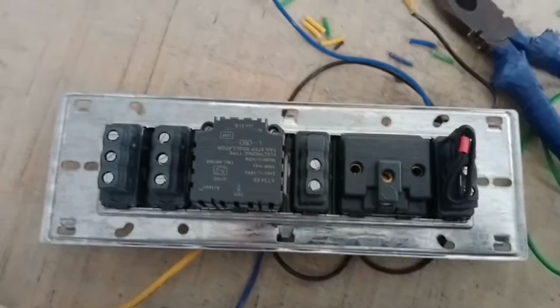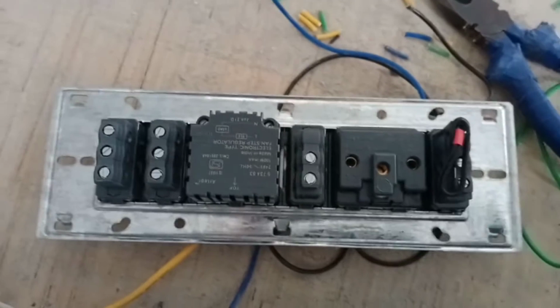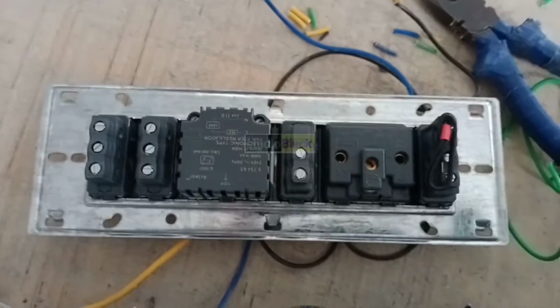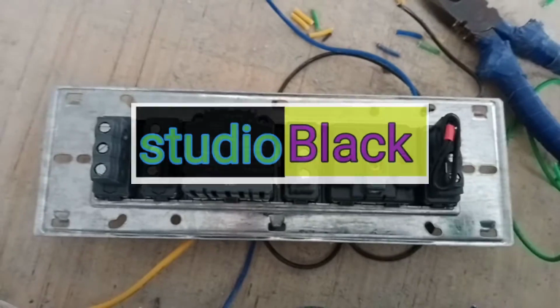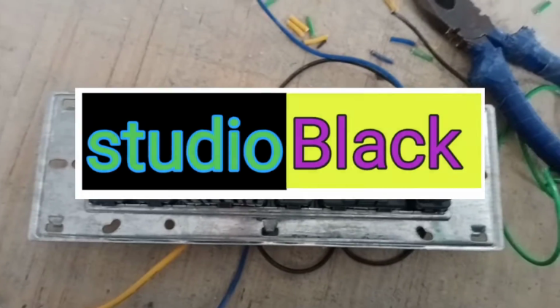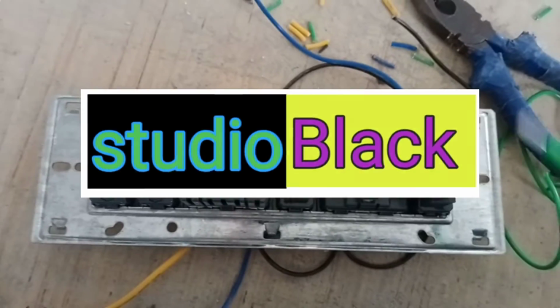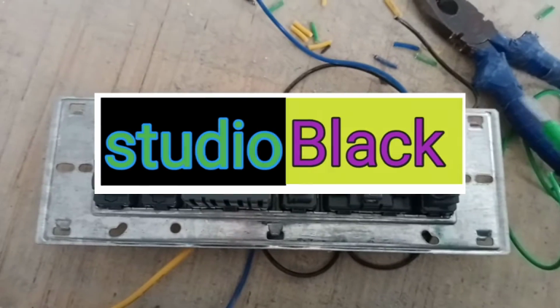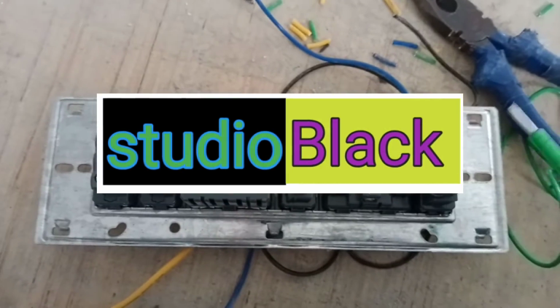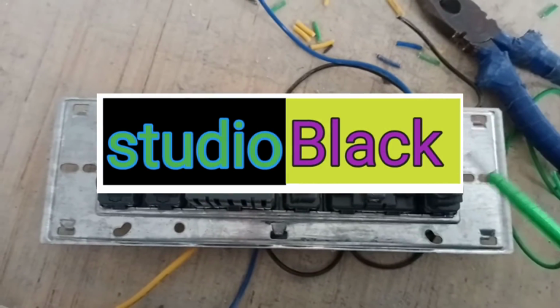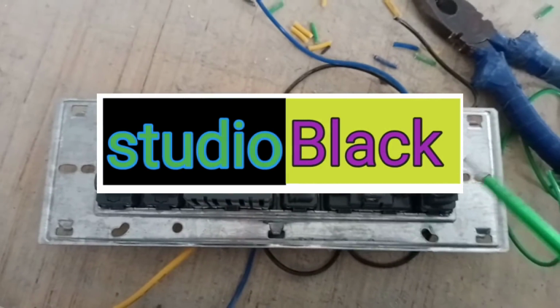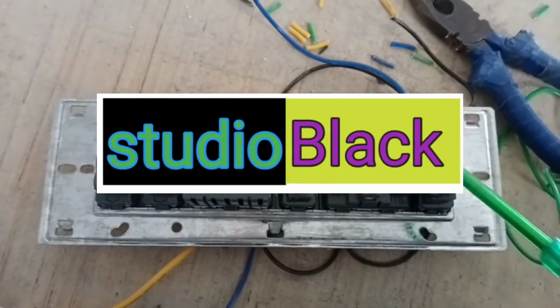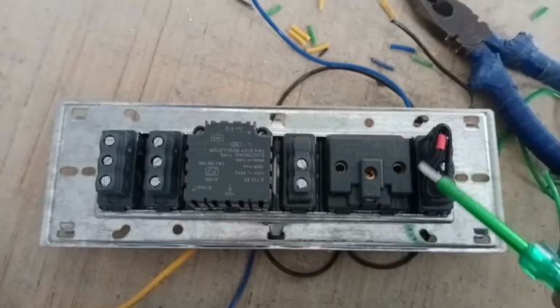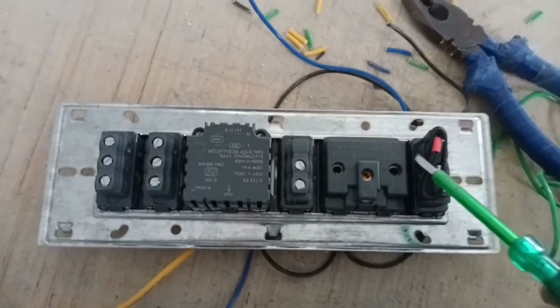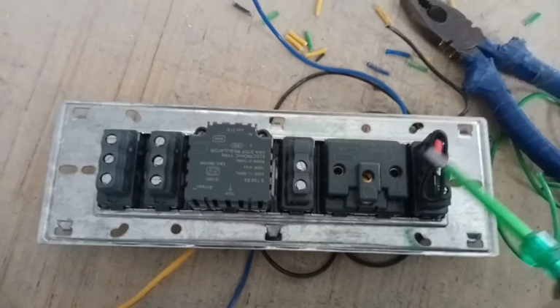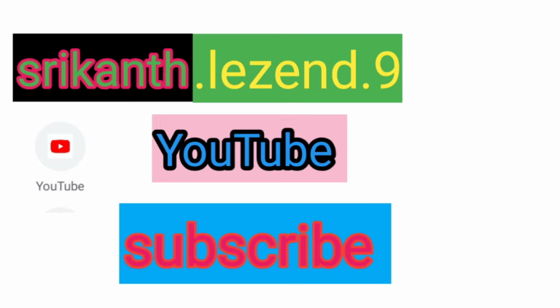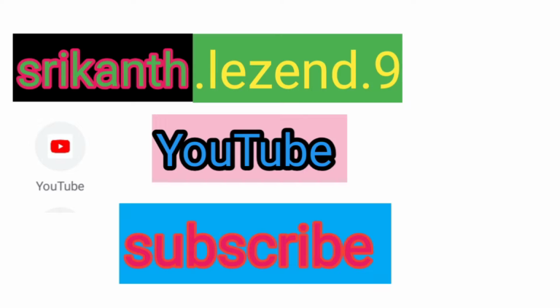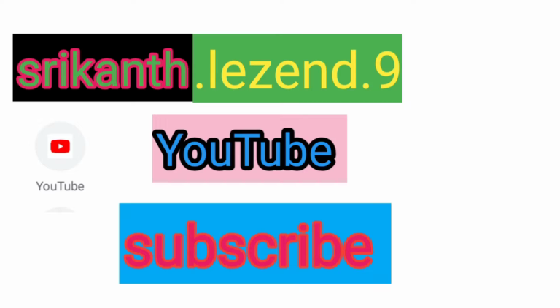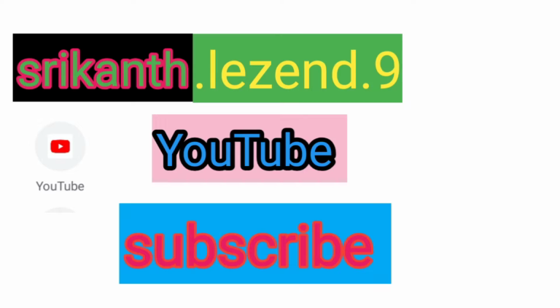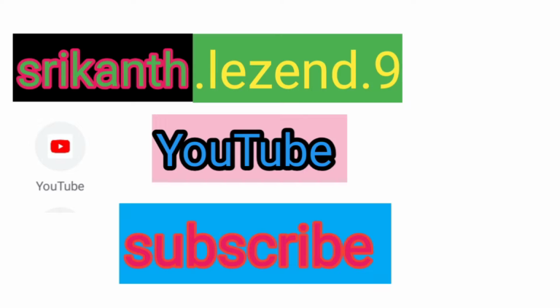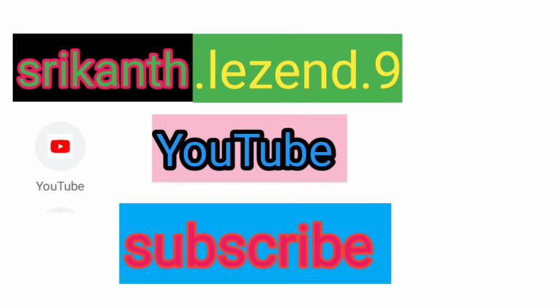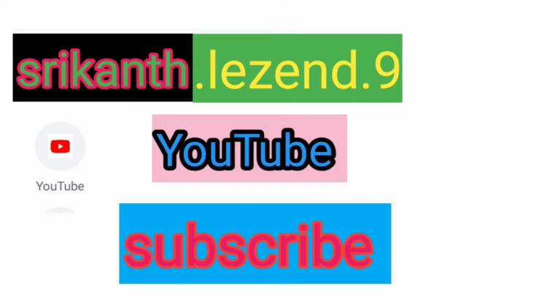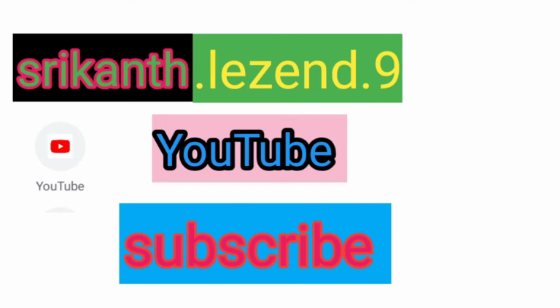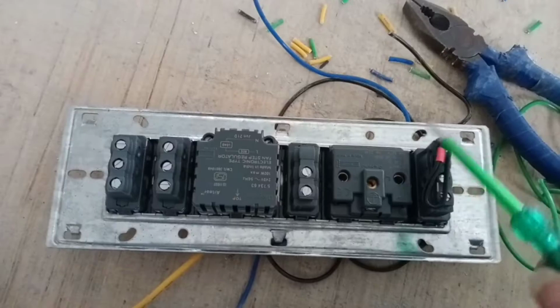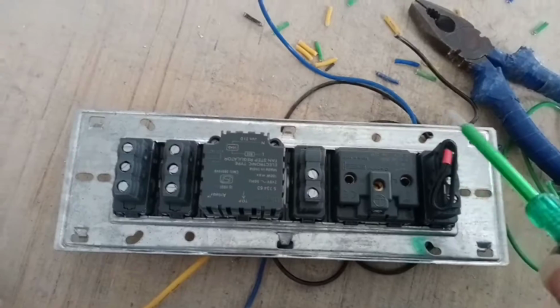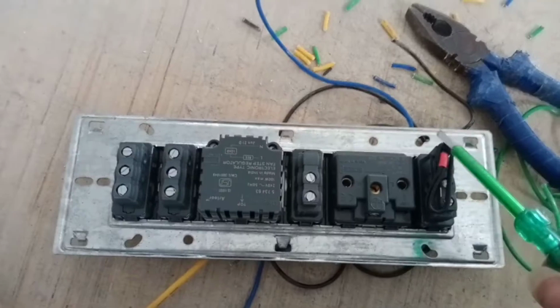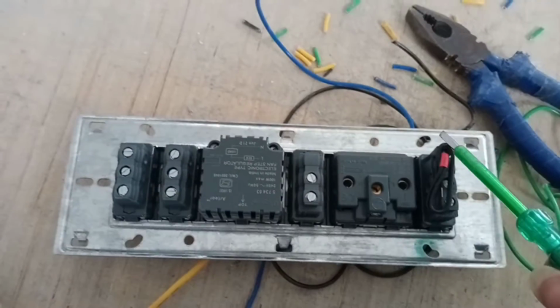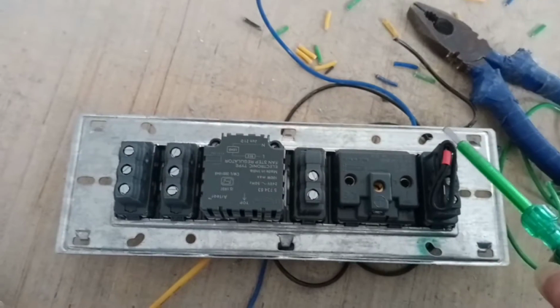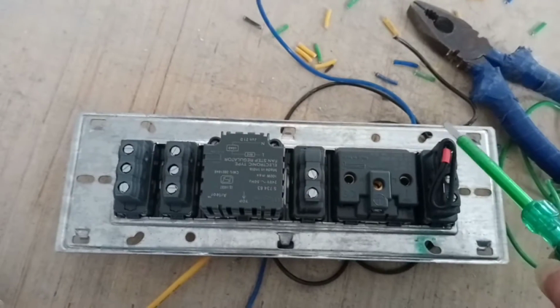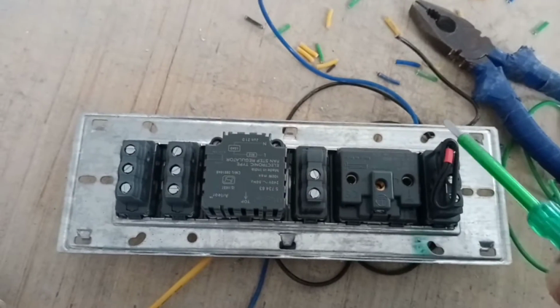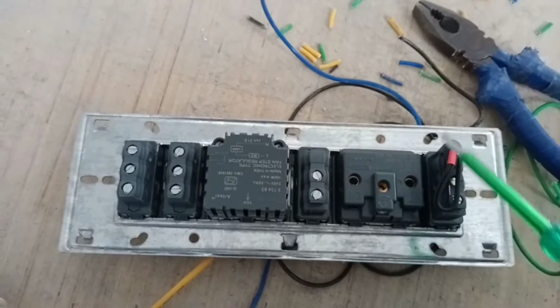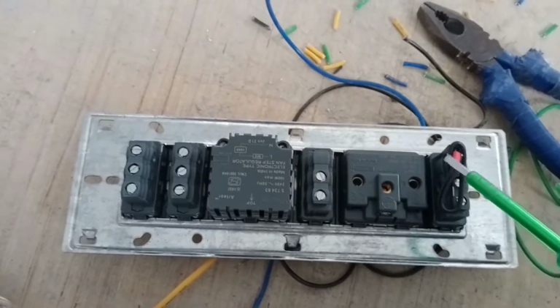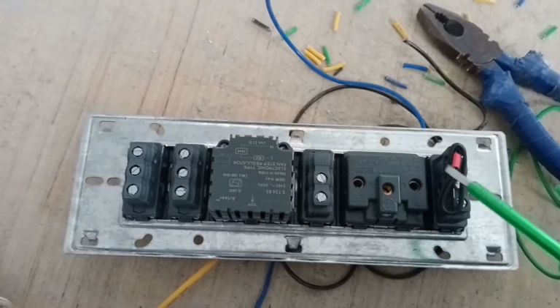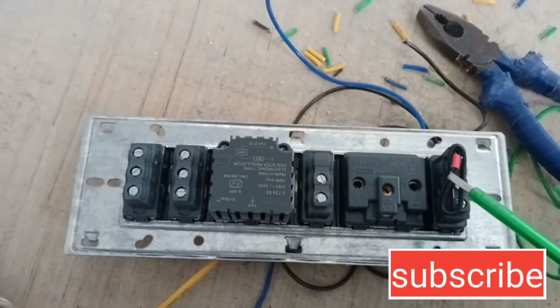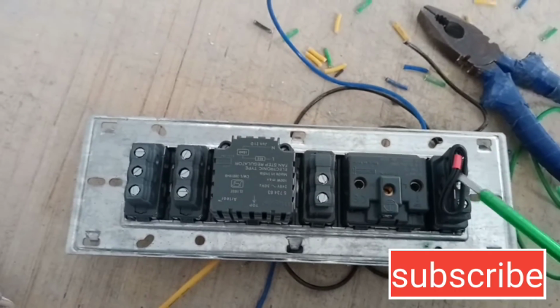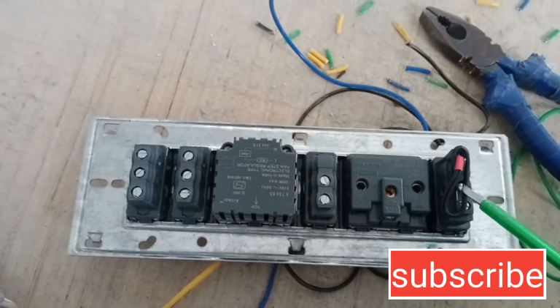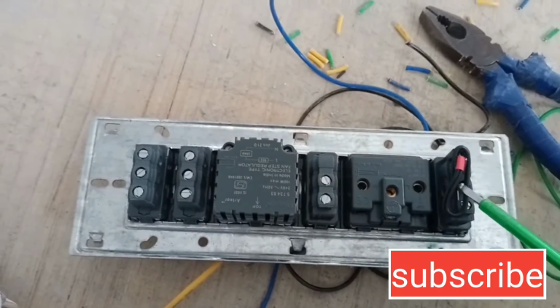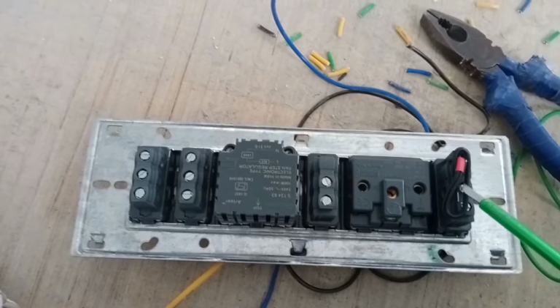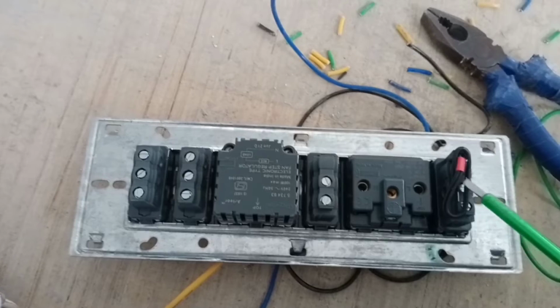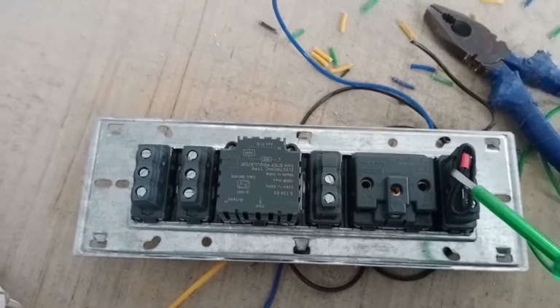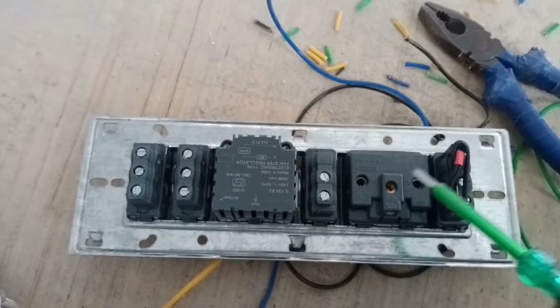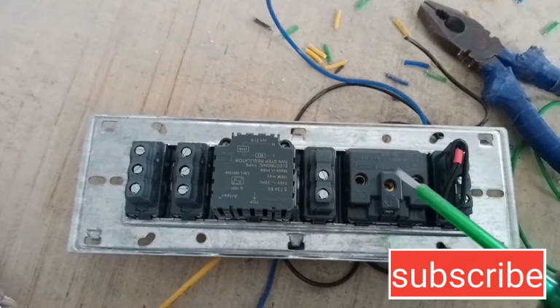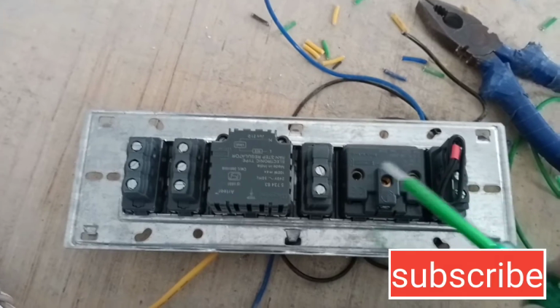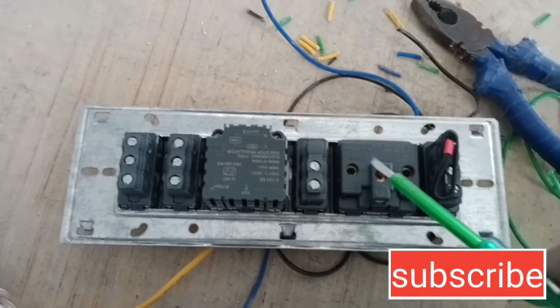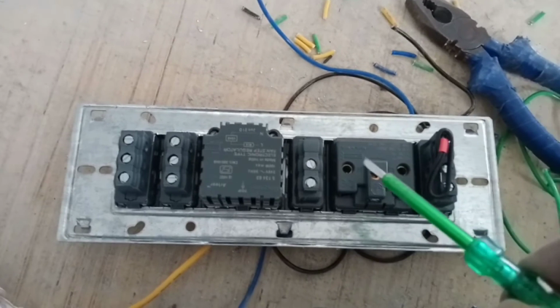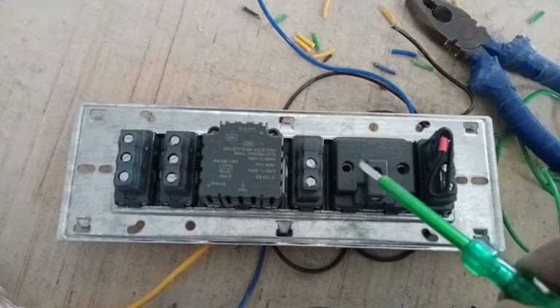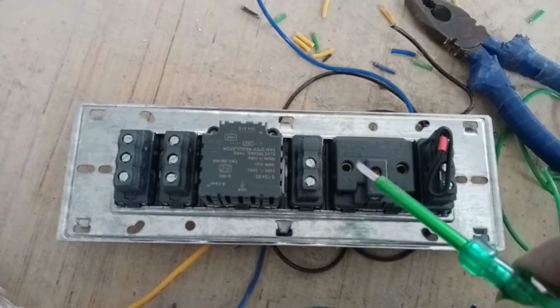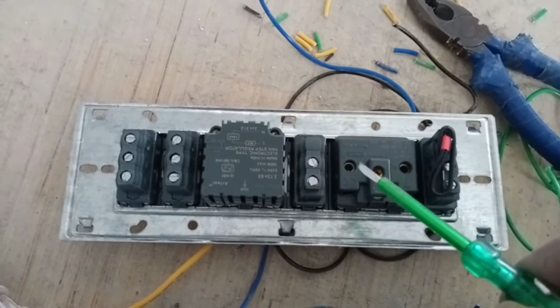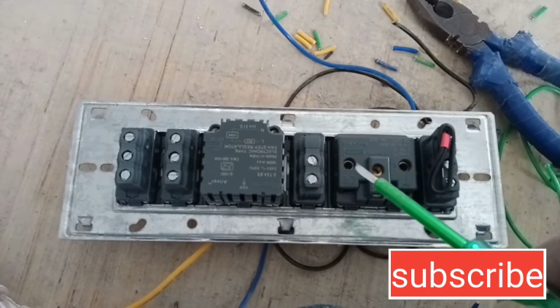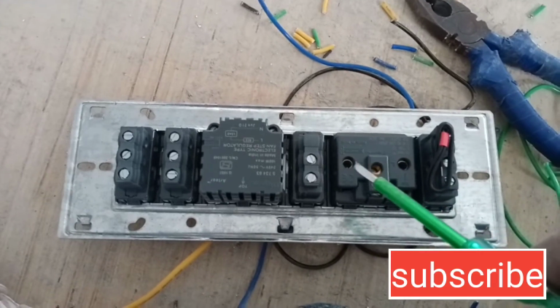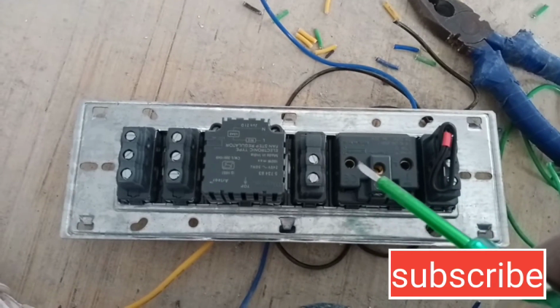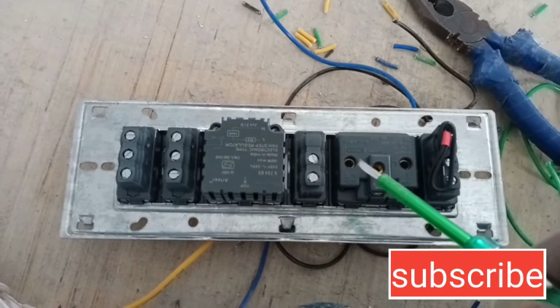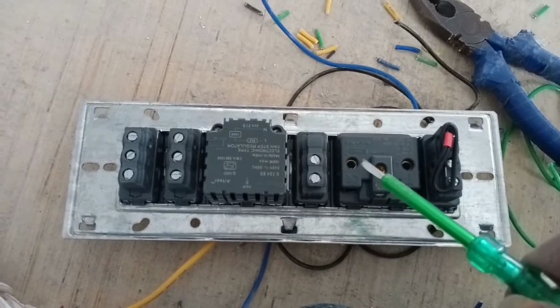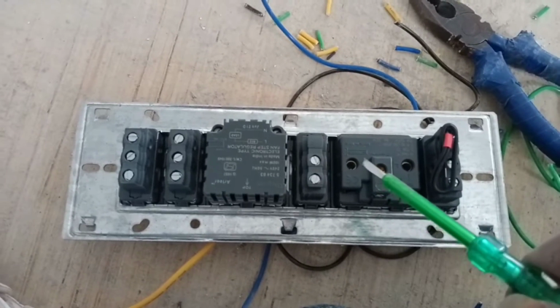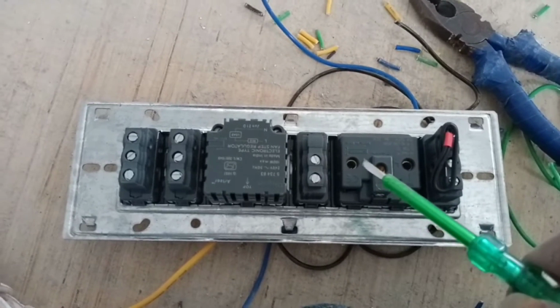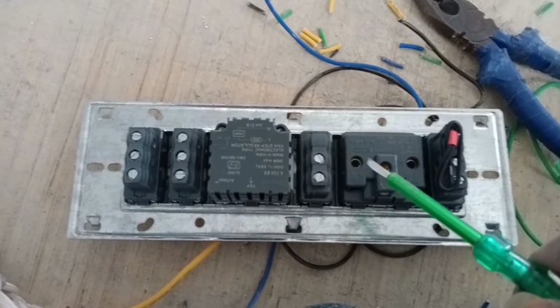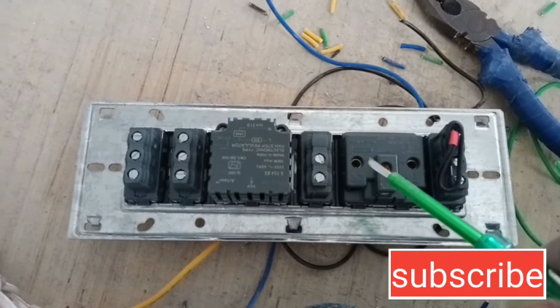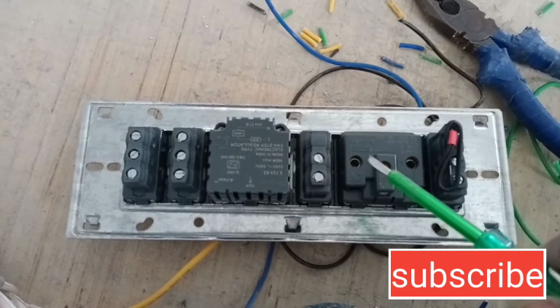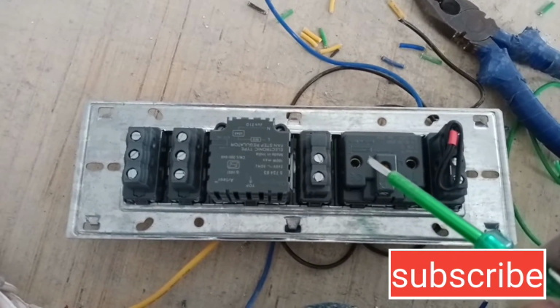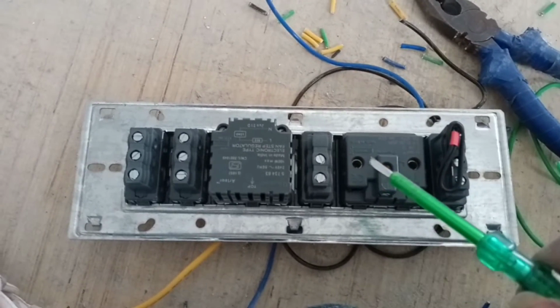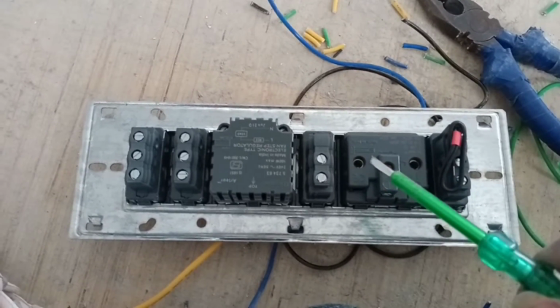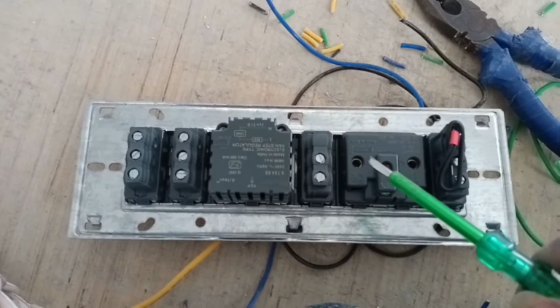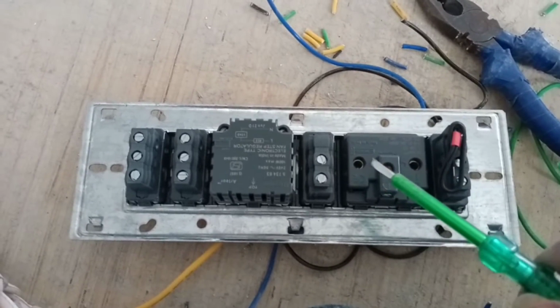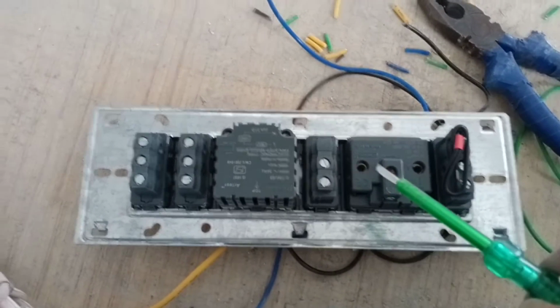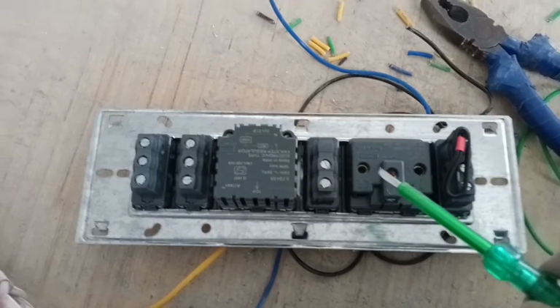I showed you this 2-way switchboard connection with the Li-Valane. I showed you the Li-Valane connection with metal board.